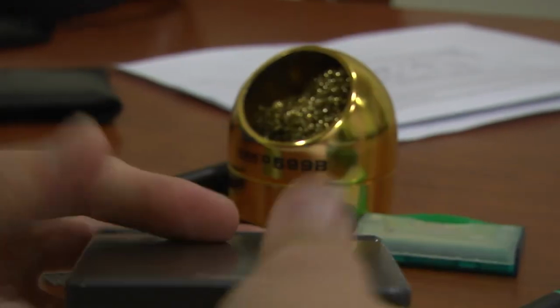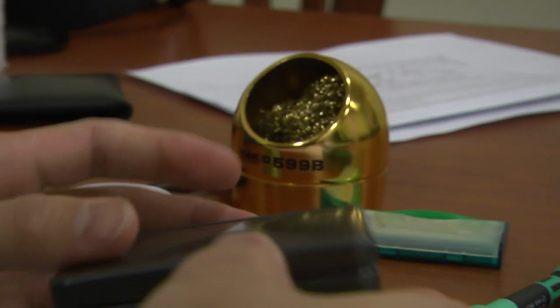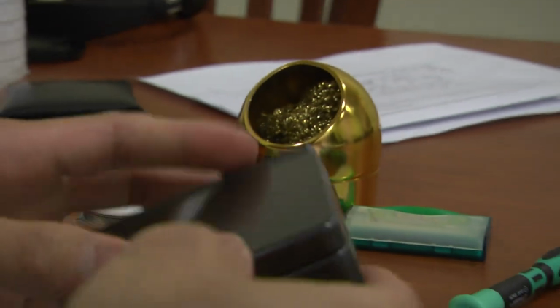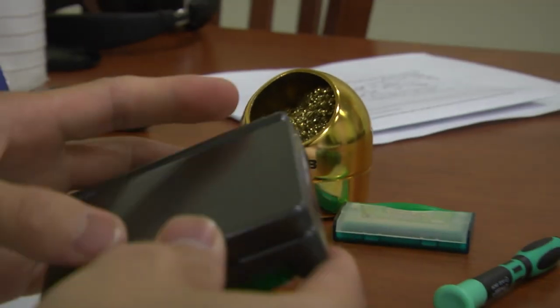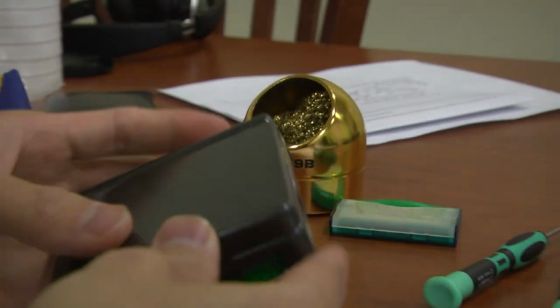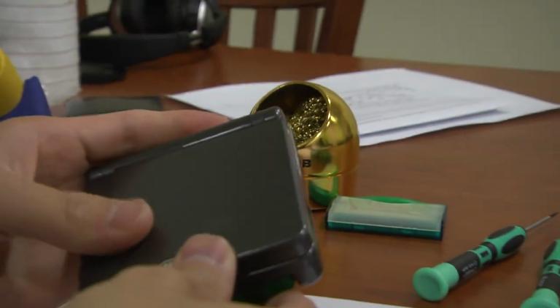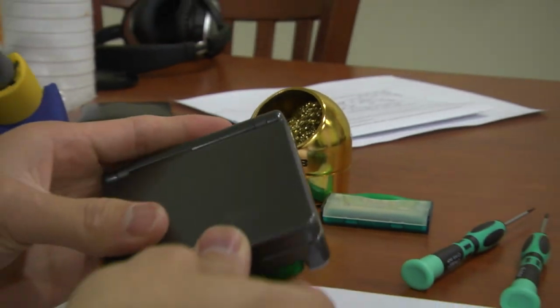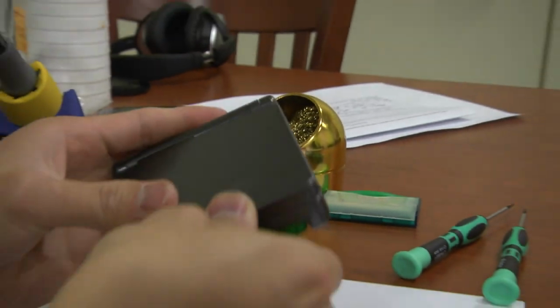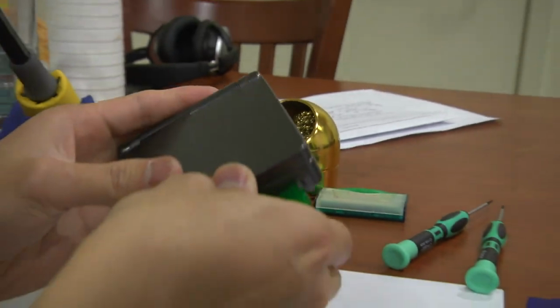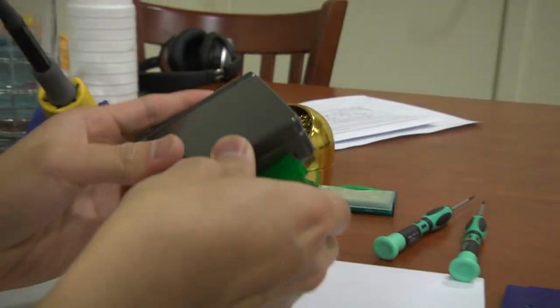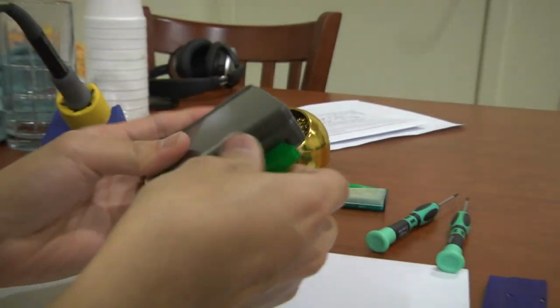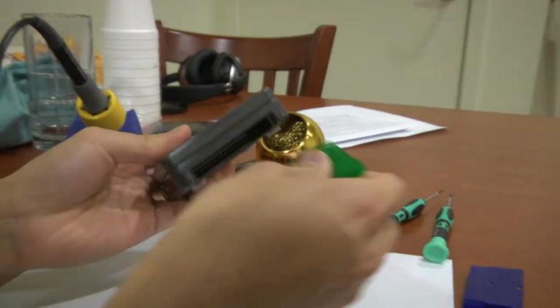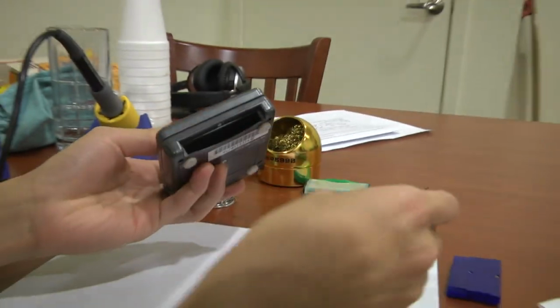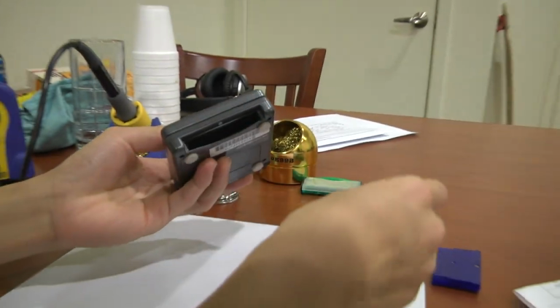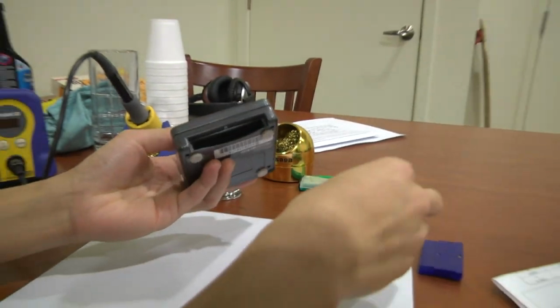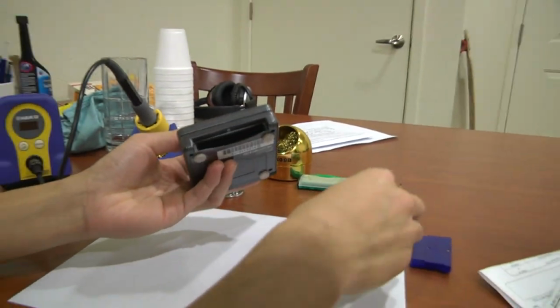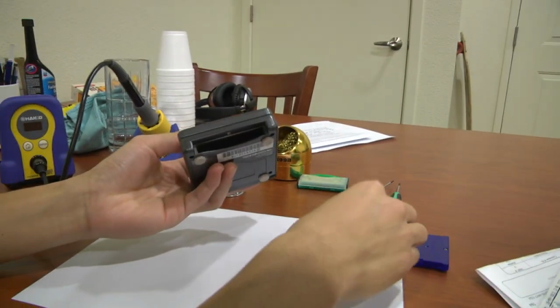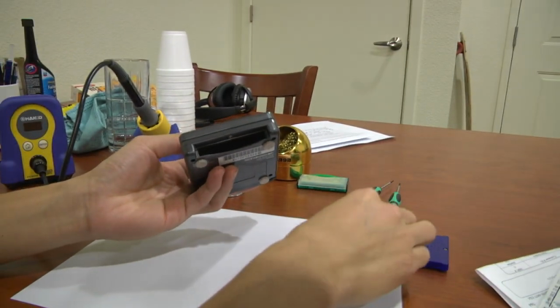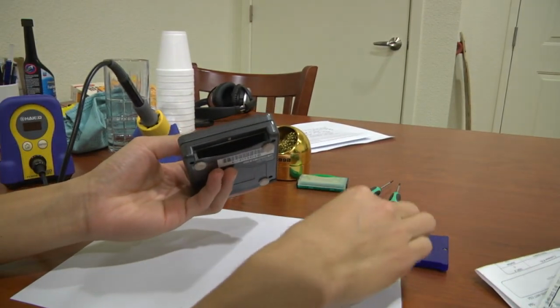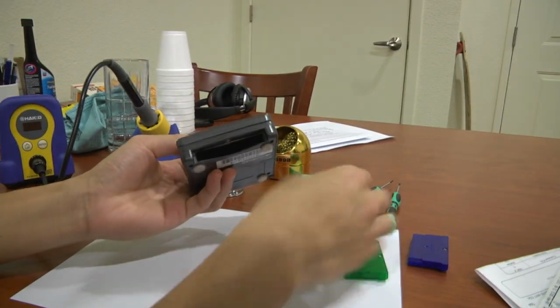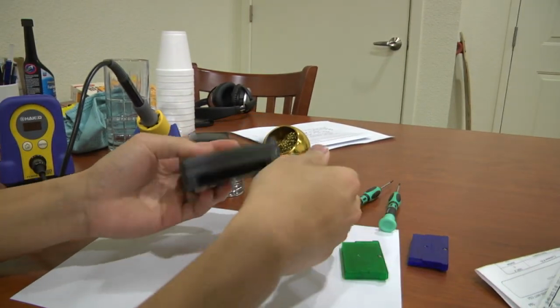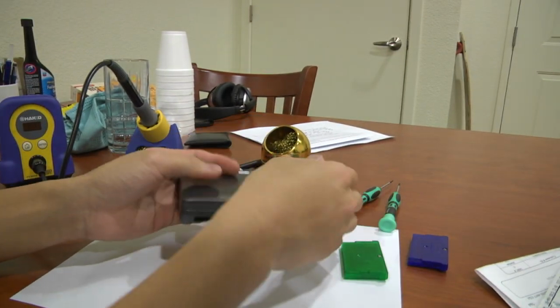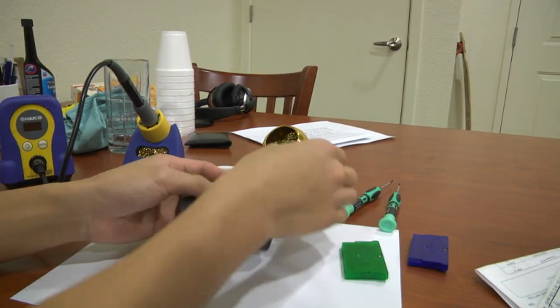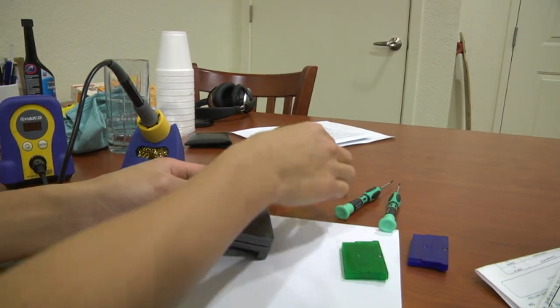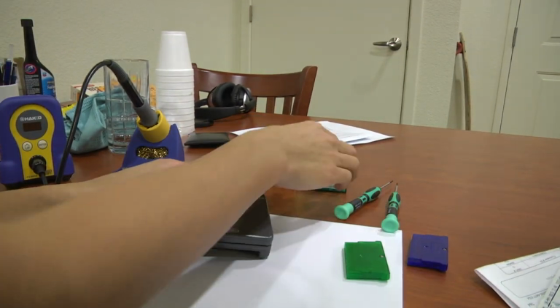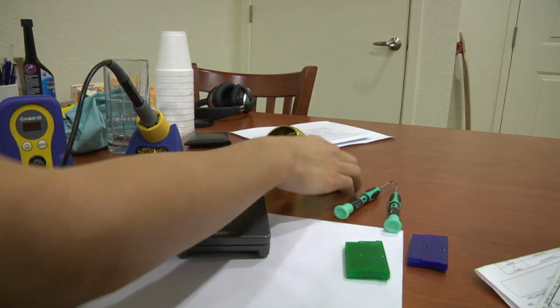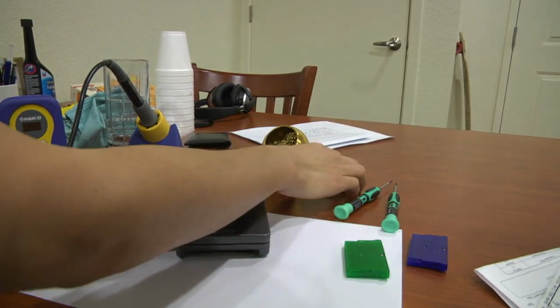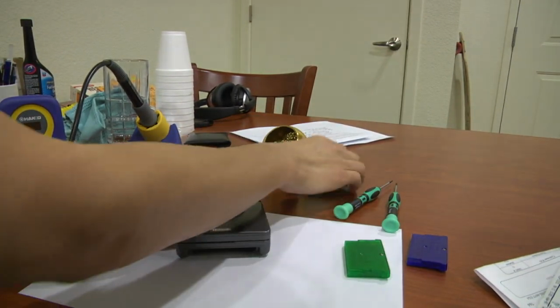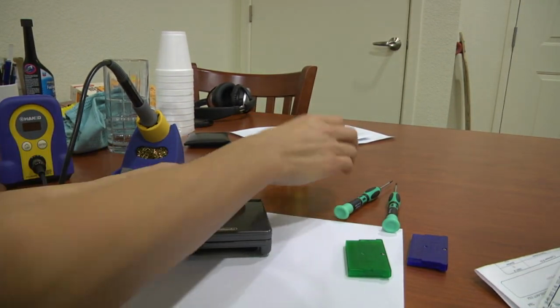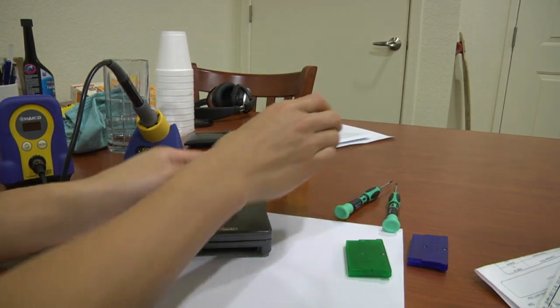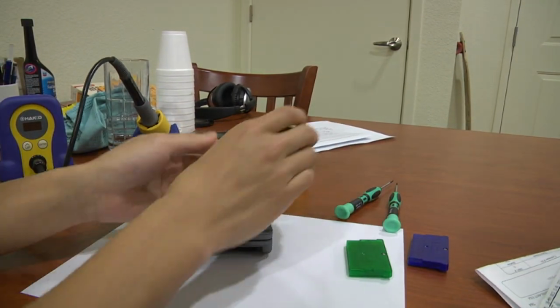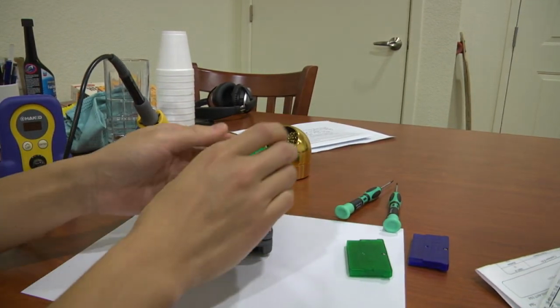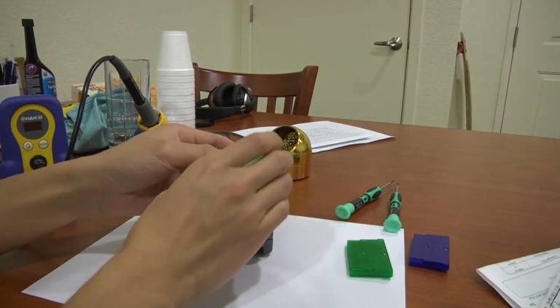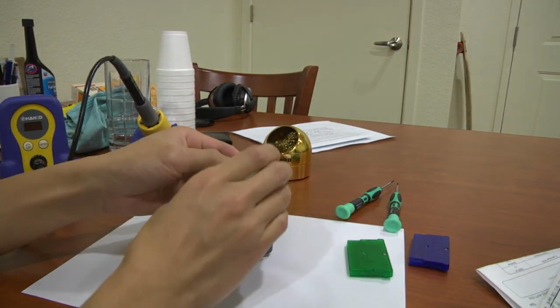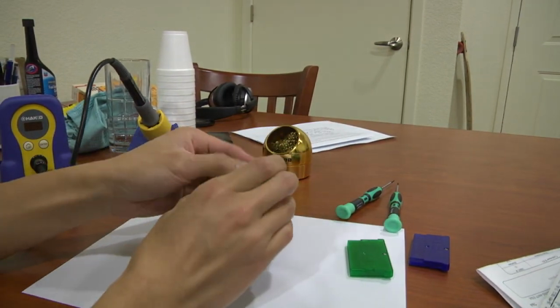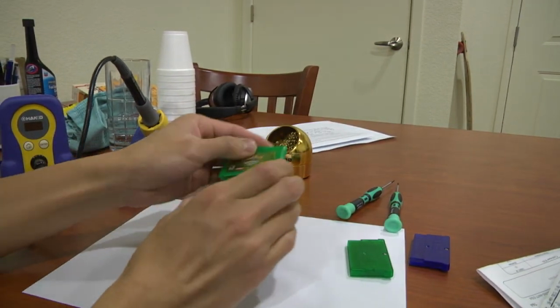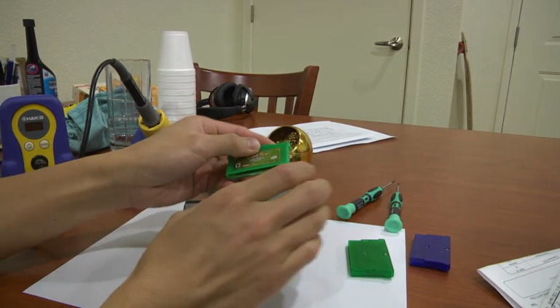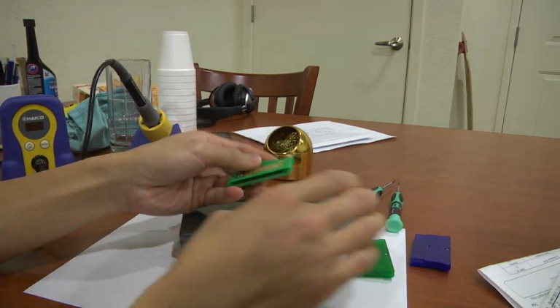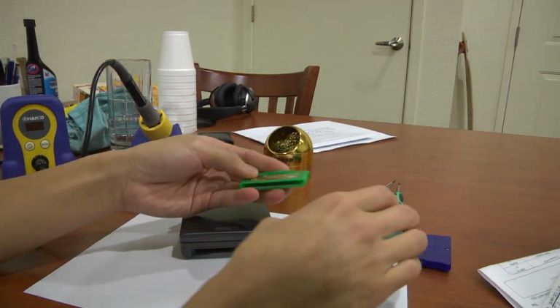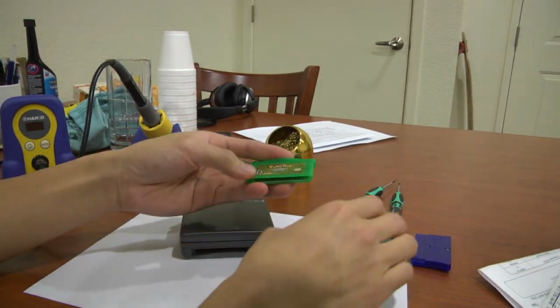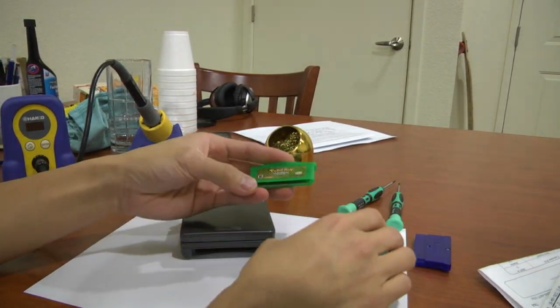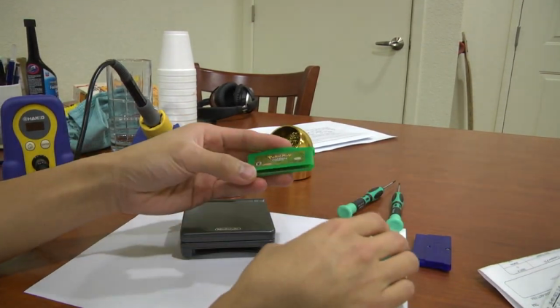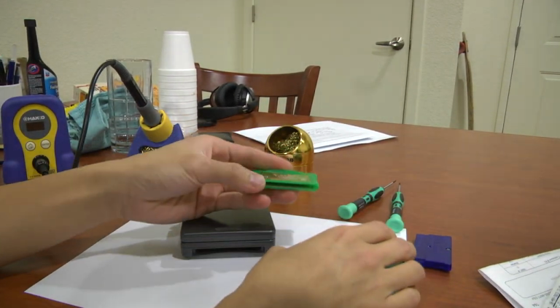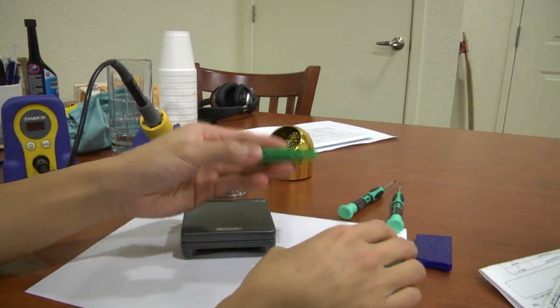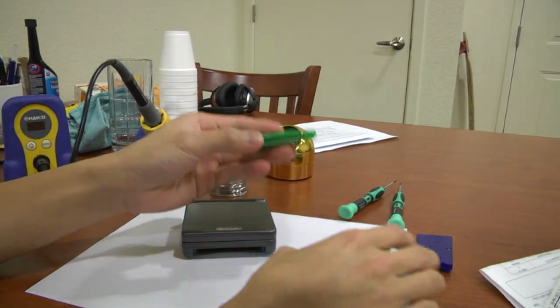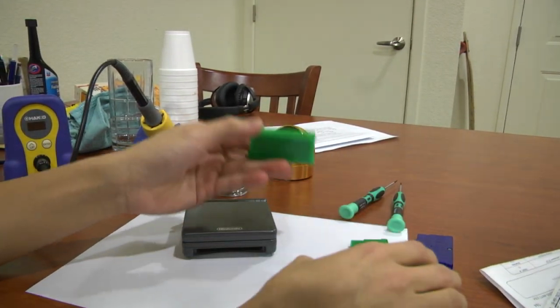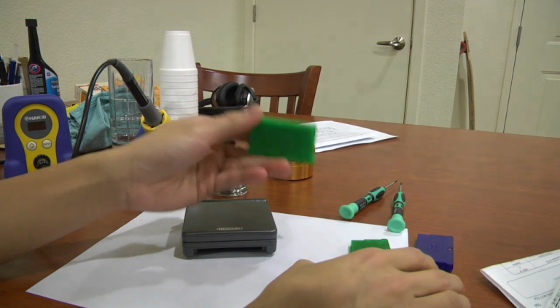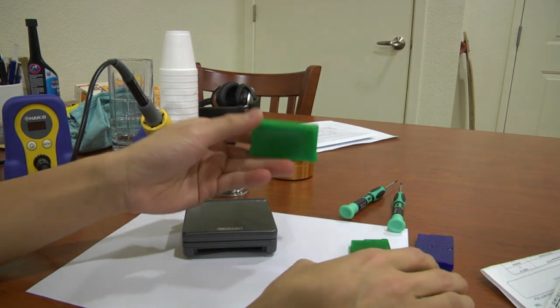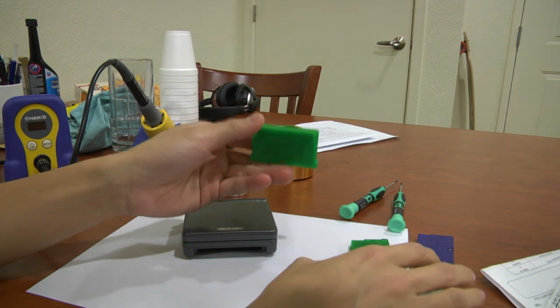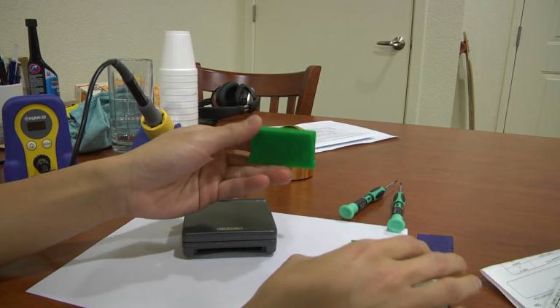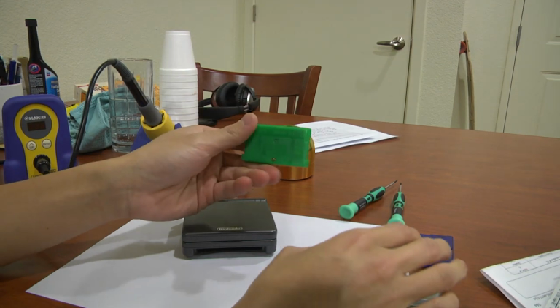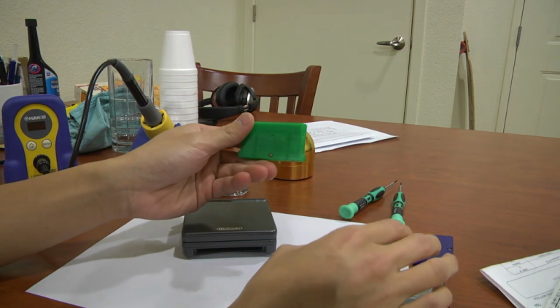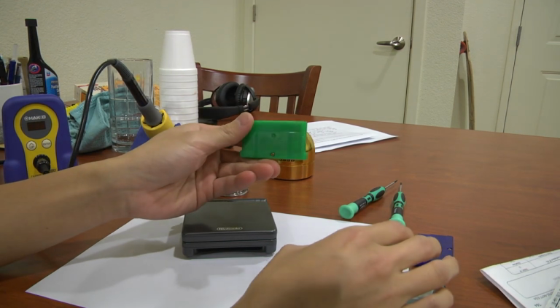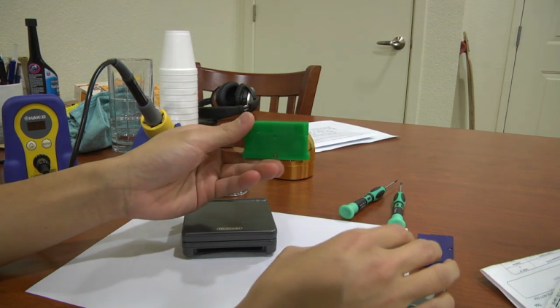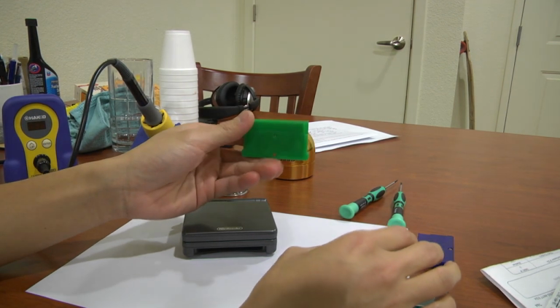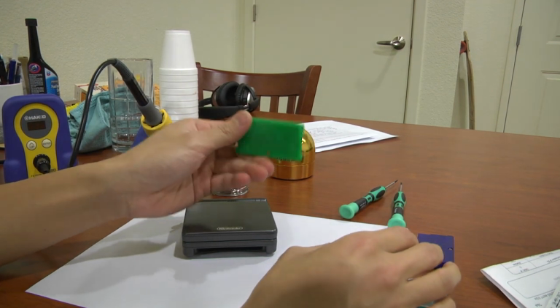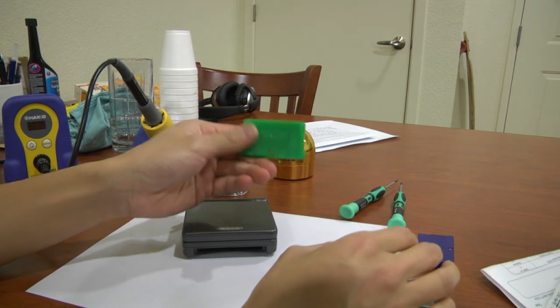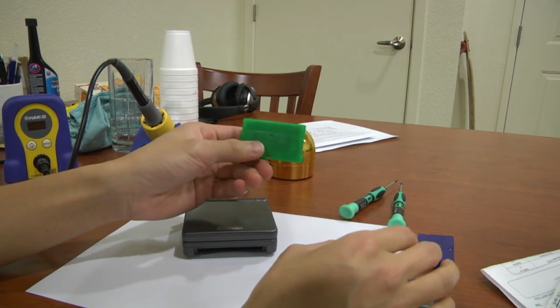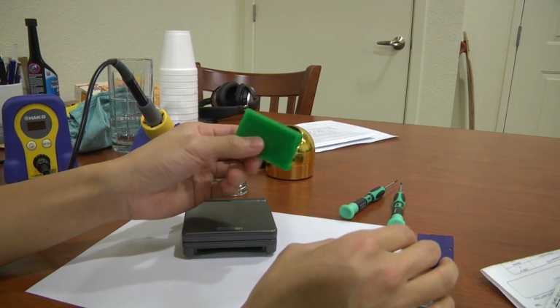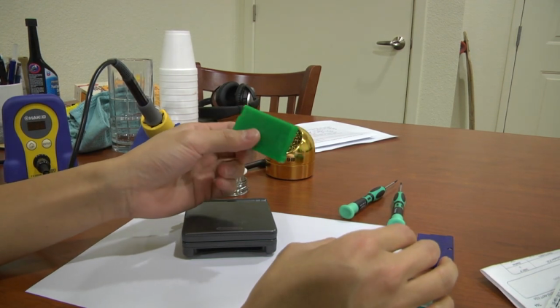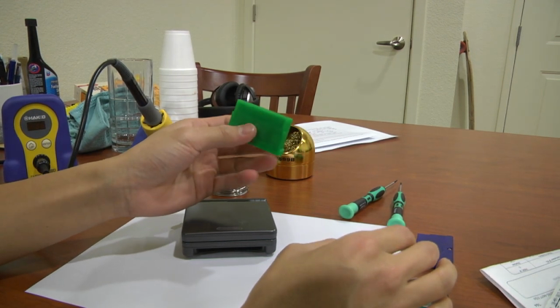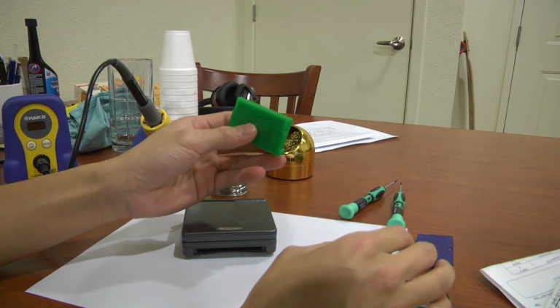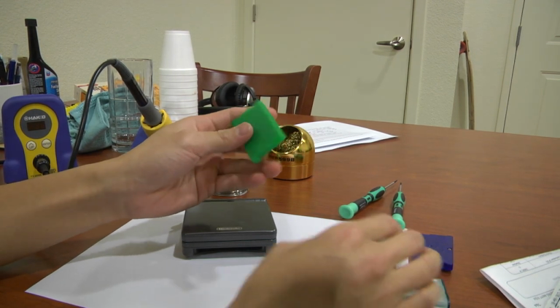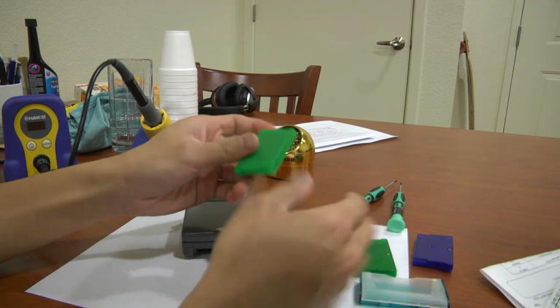In the newer Pokemon games and Game Boy cartridges, like Pokemon Elite Green, they don't use batteries.